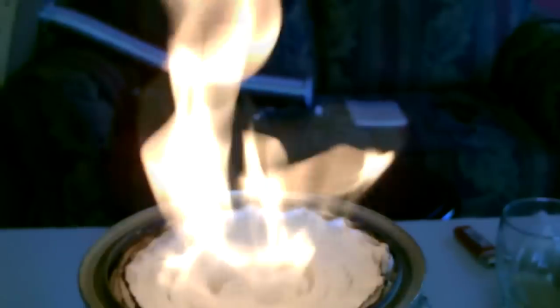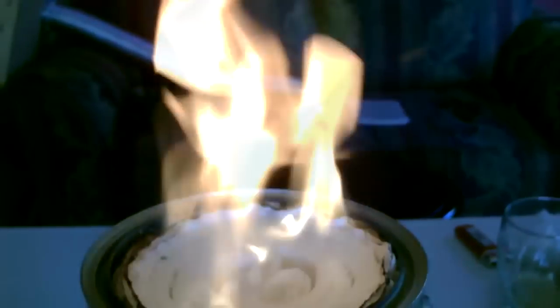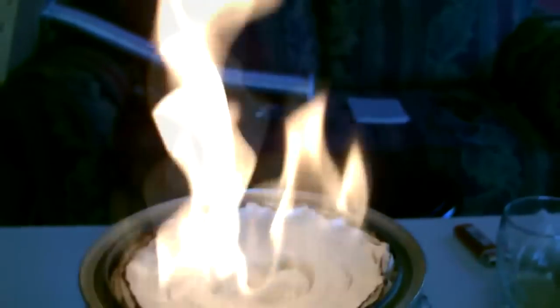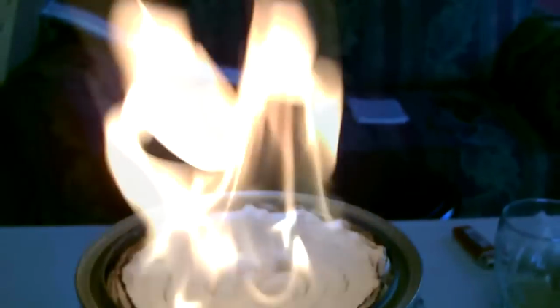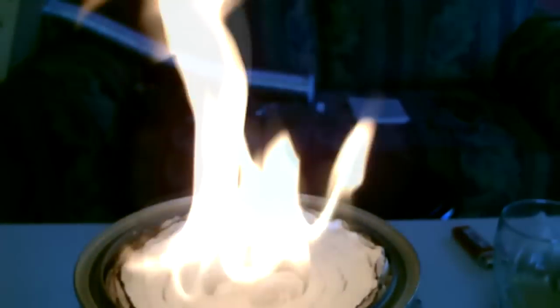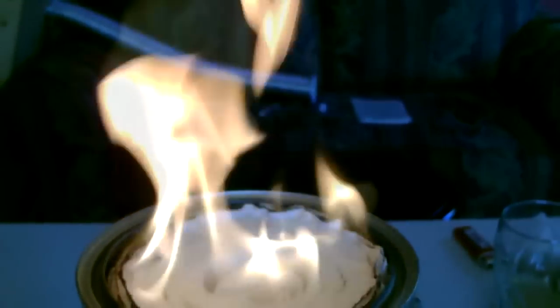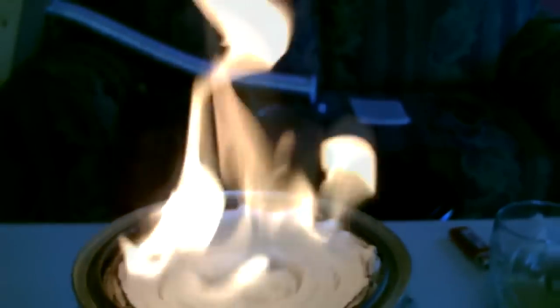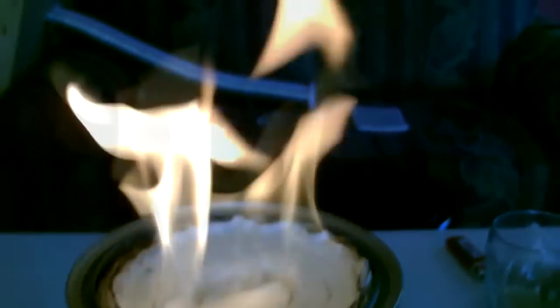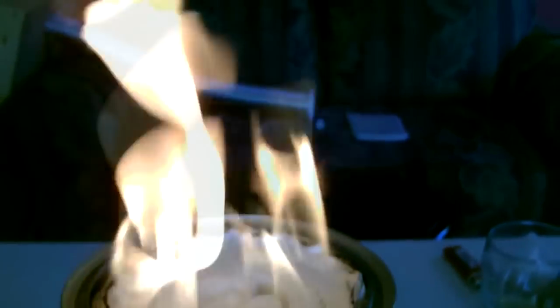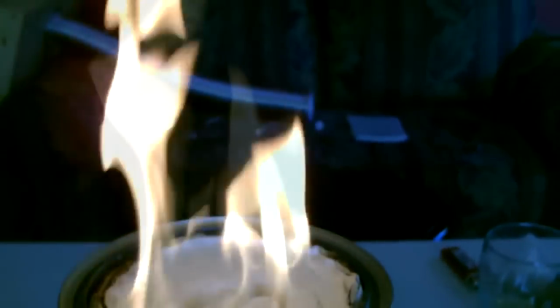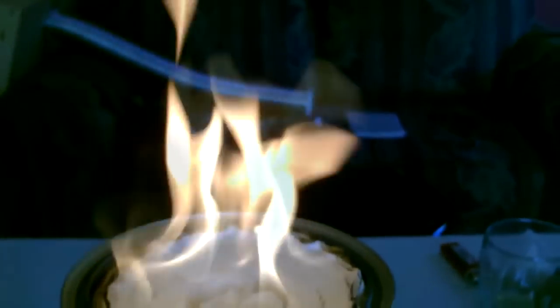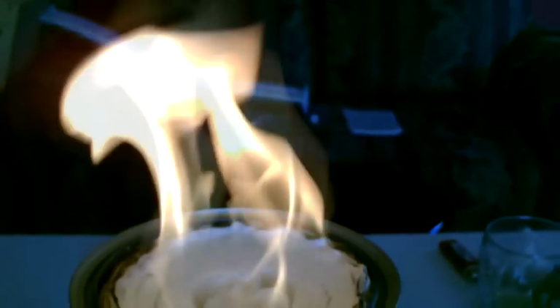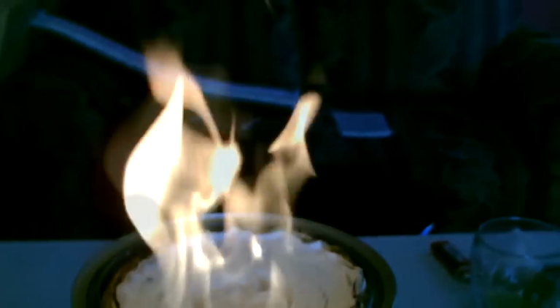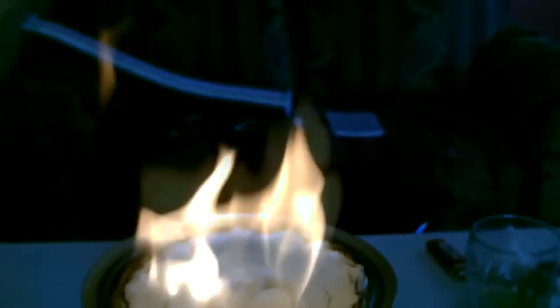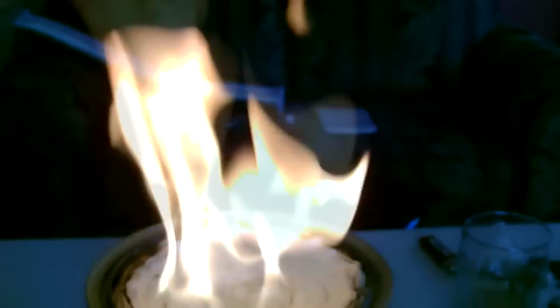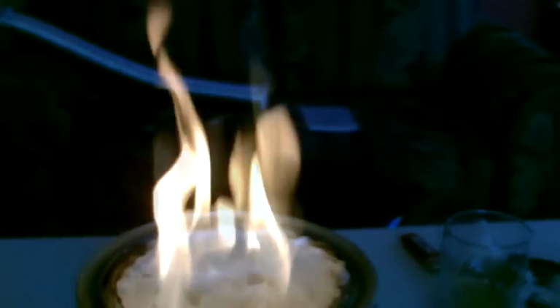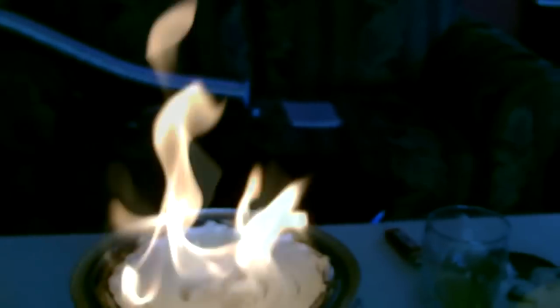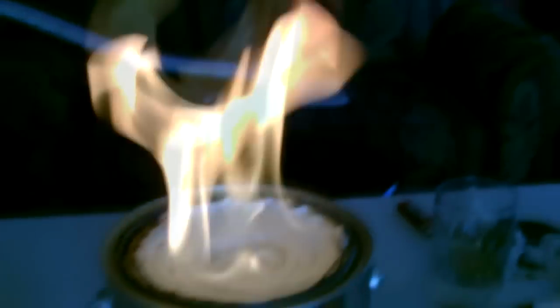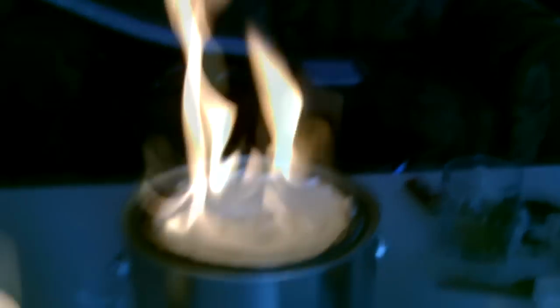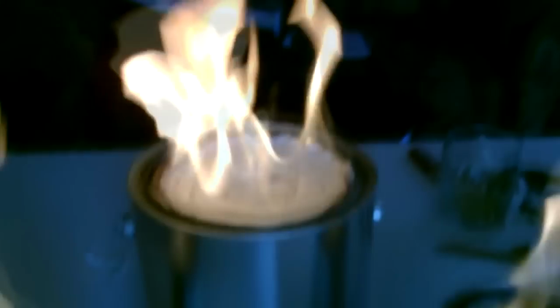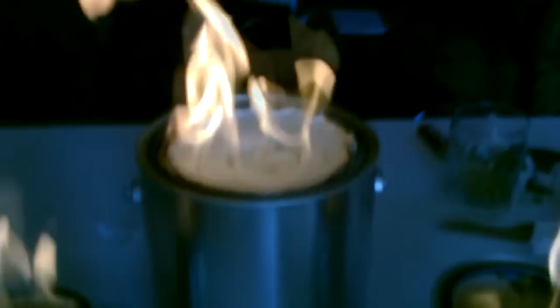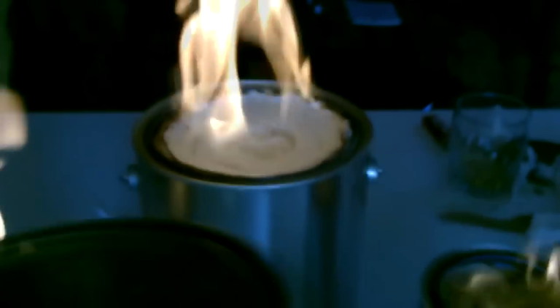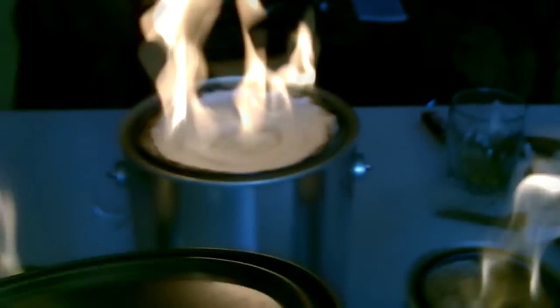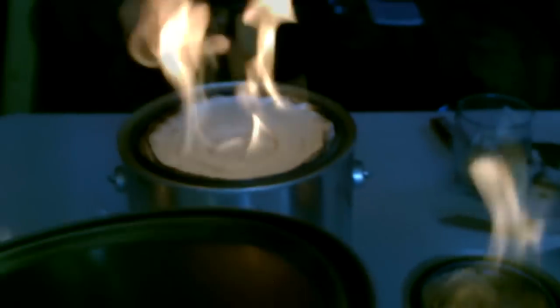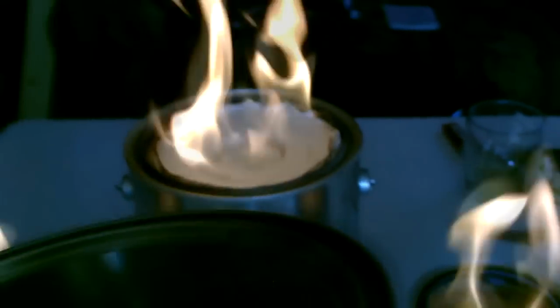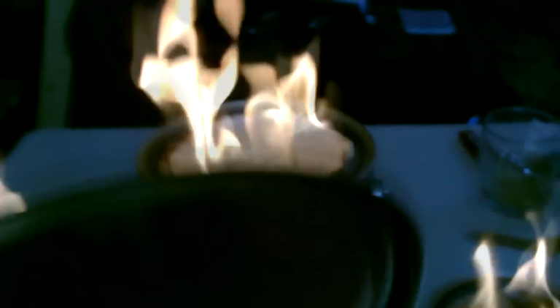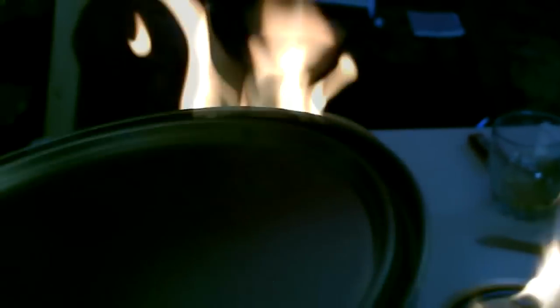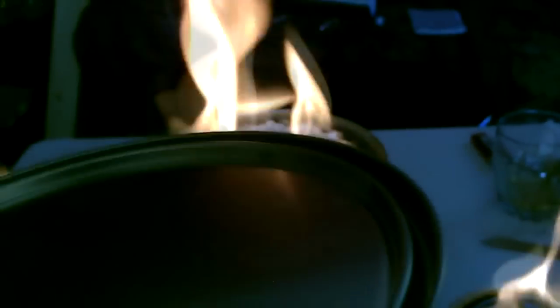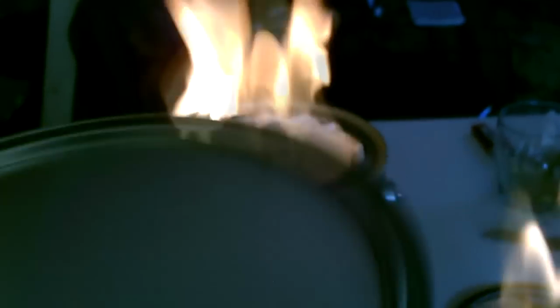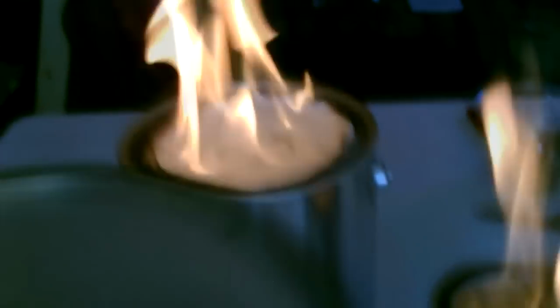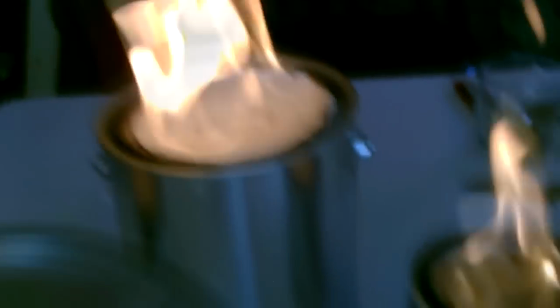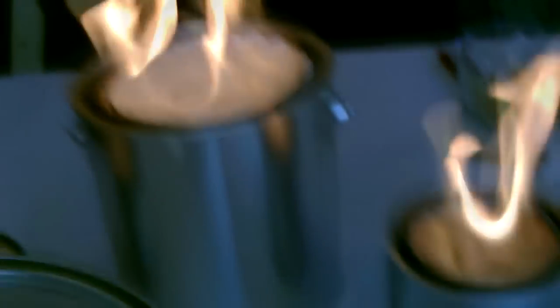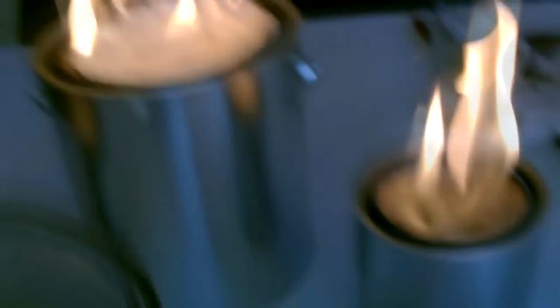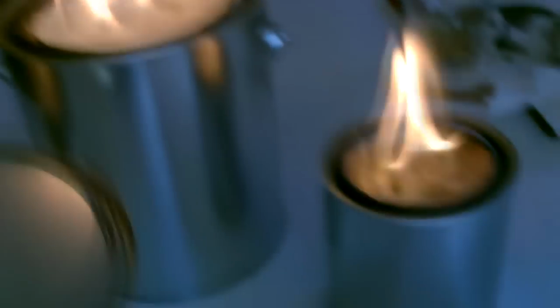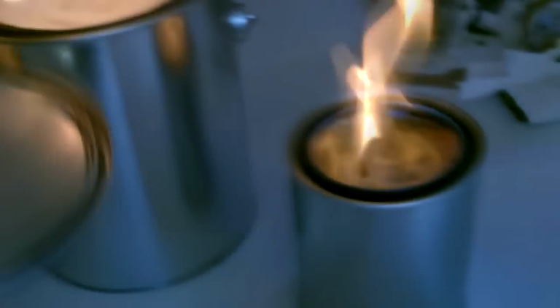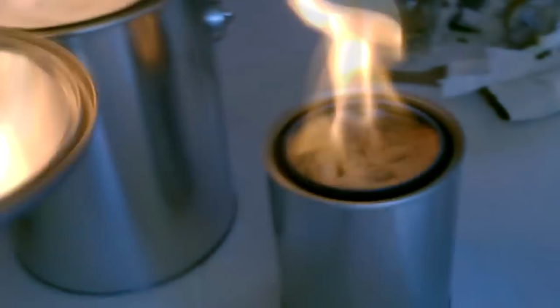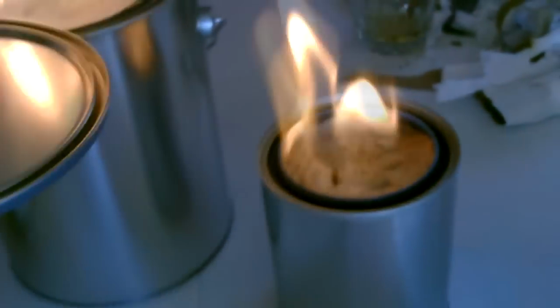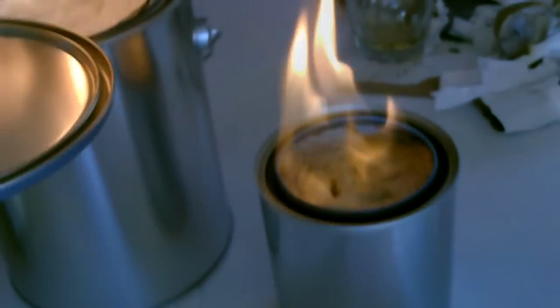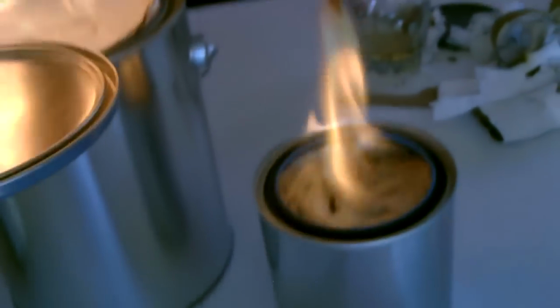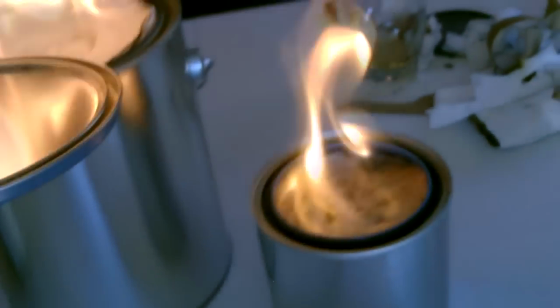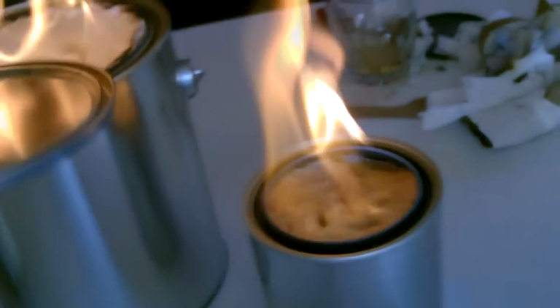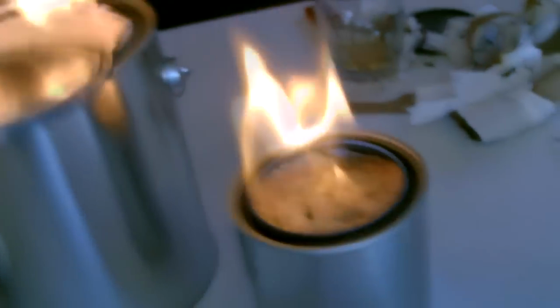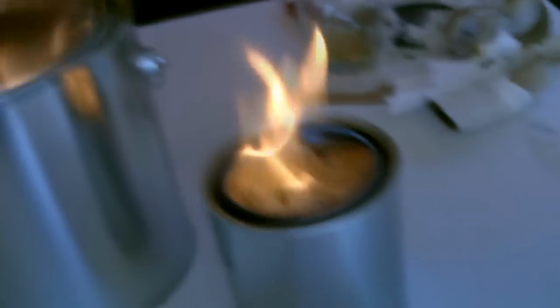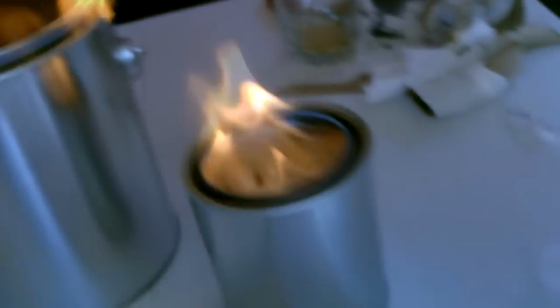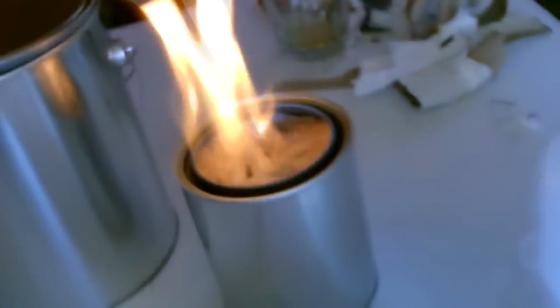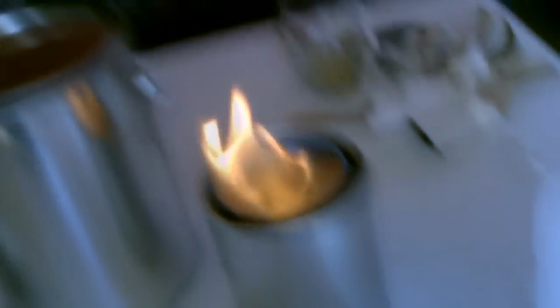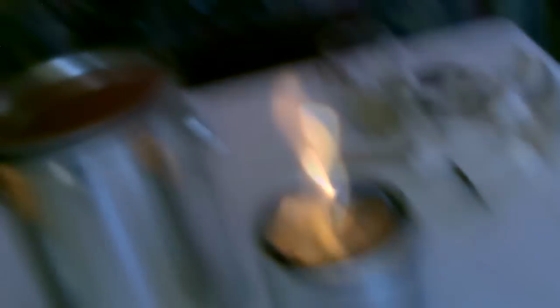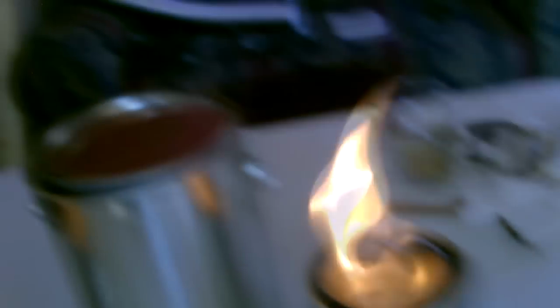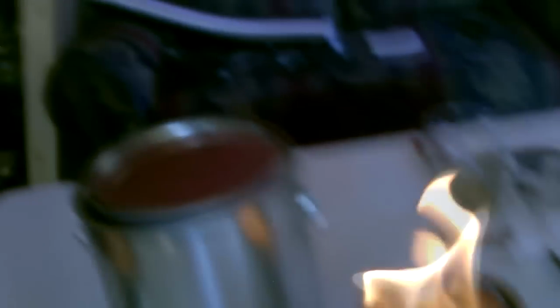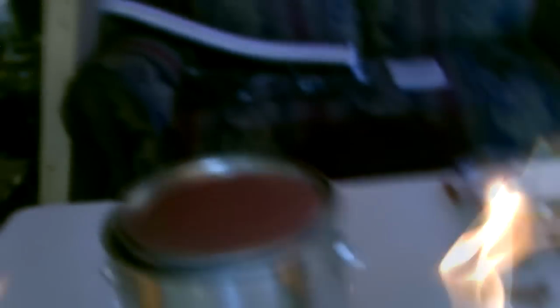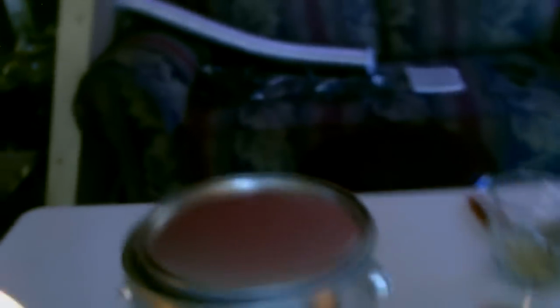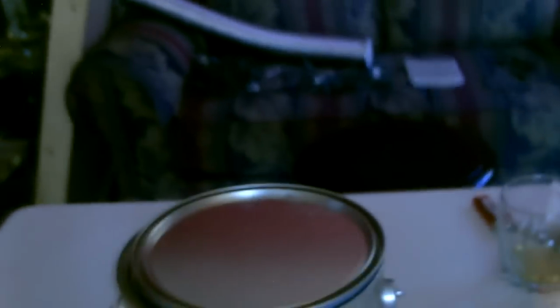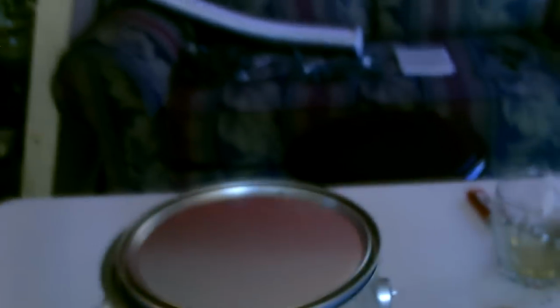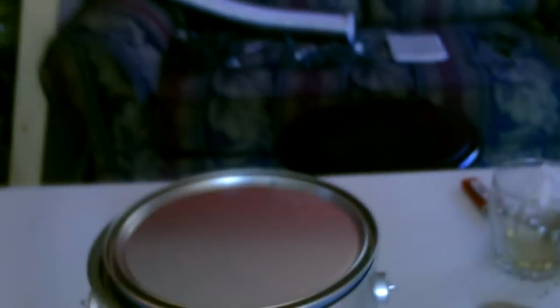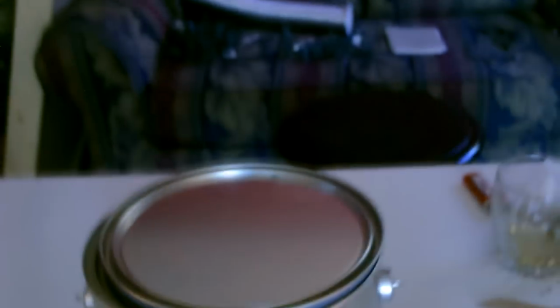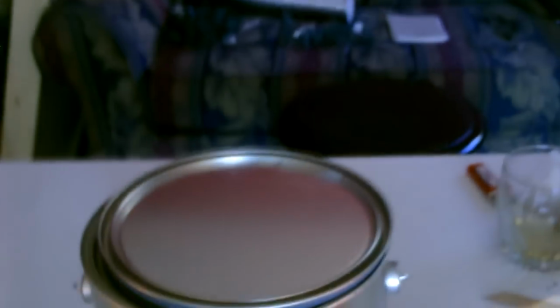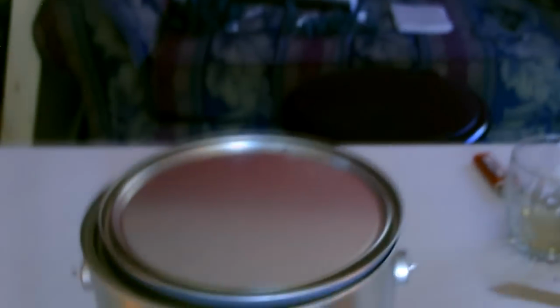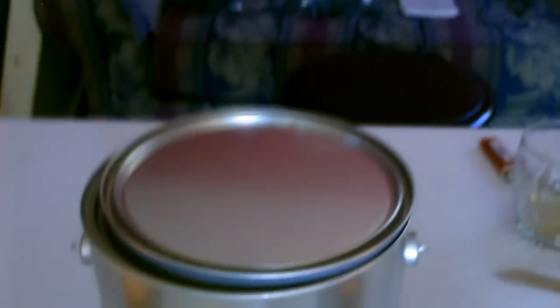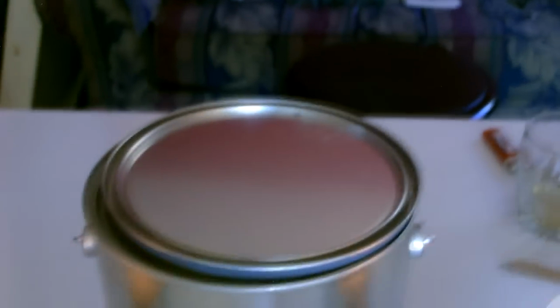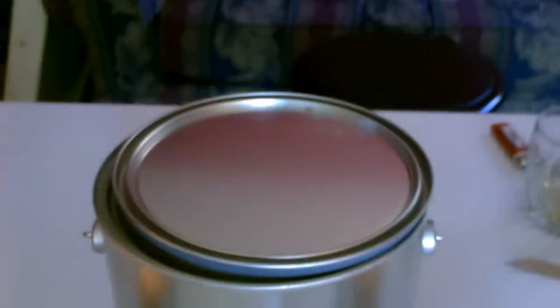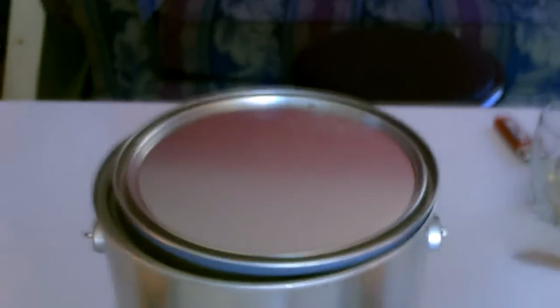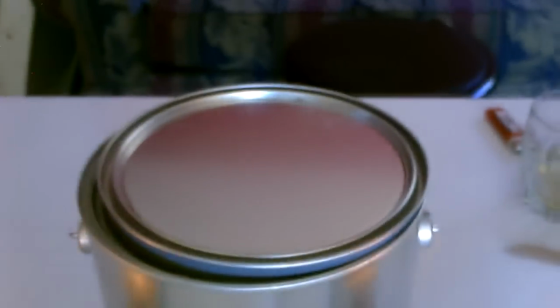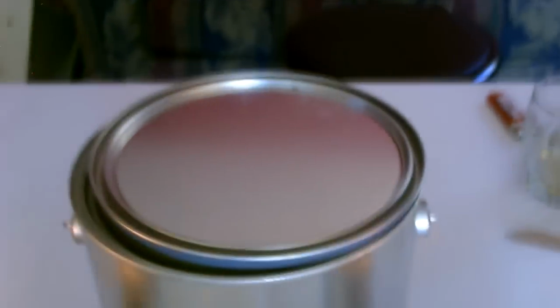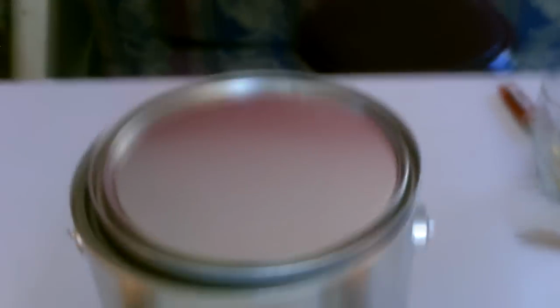Remember to put it out — just use the lid, slide it over the top, and that'll put it right out for you.